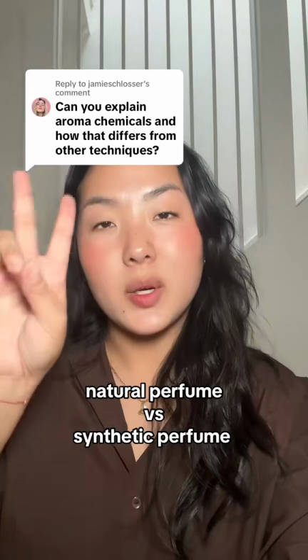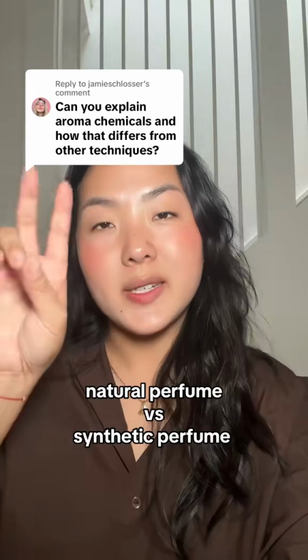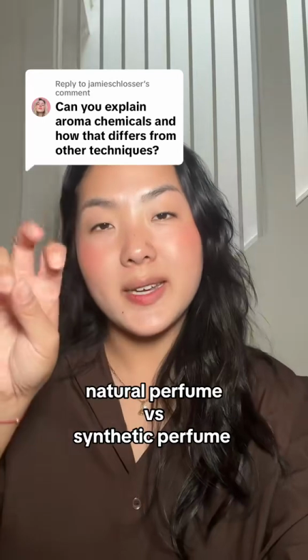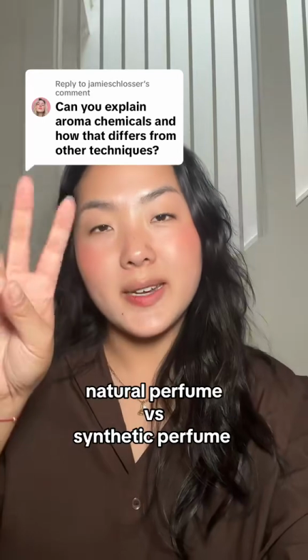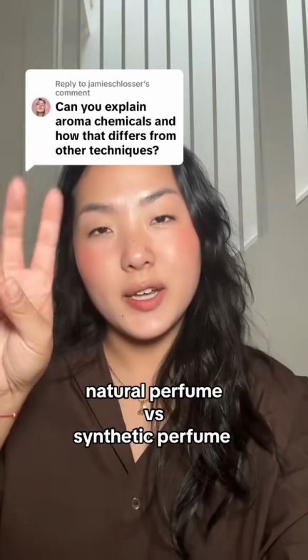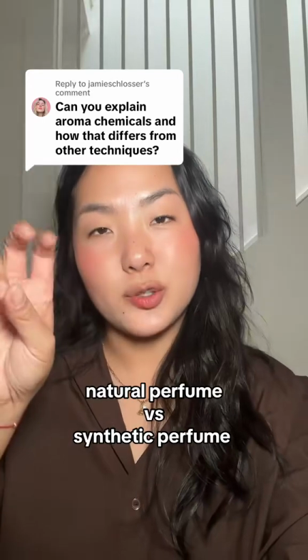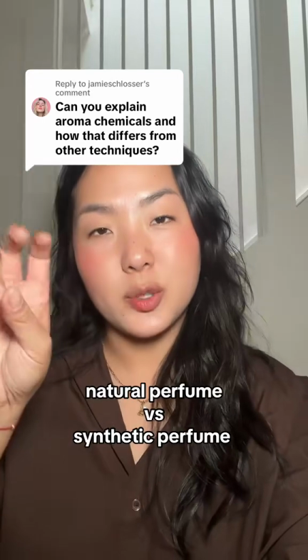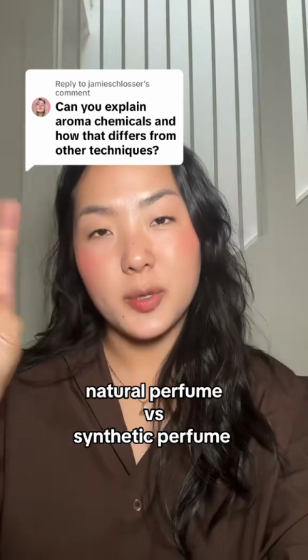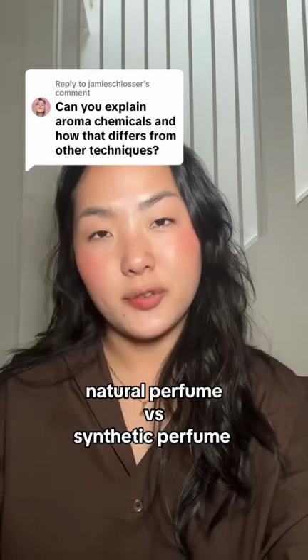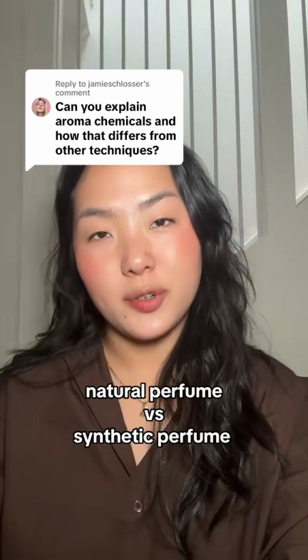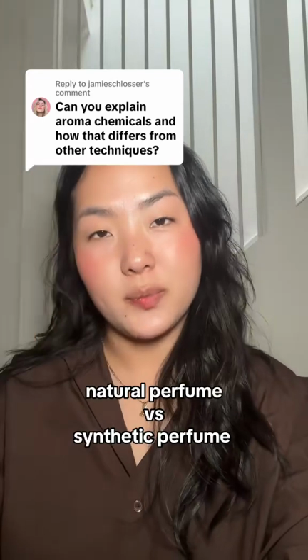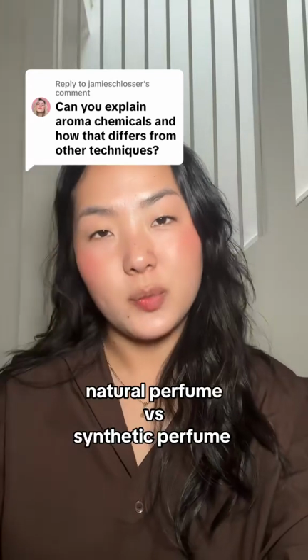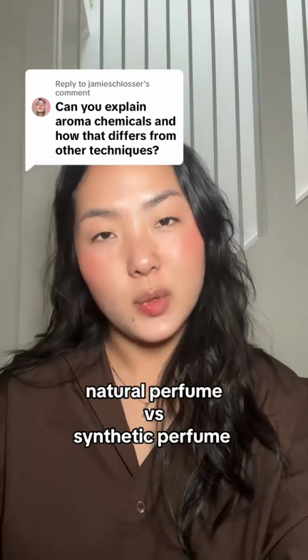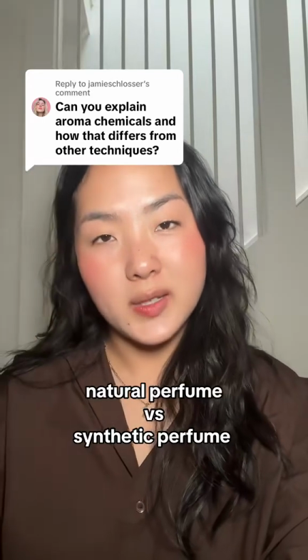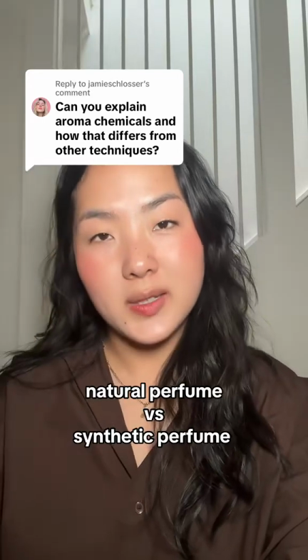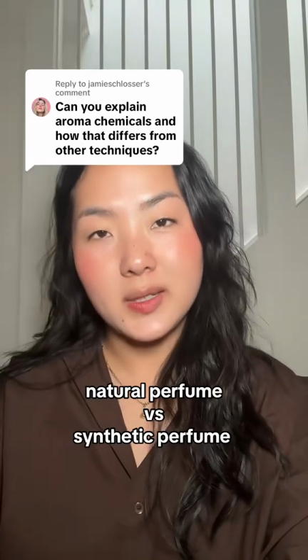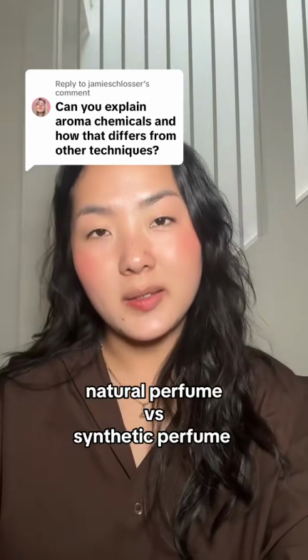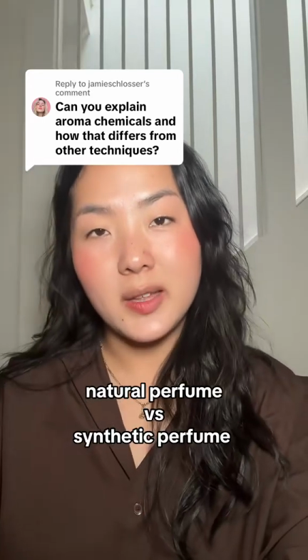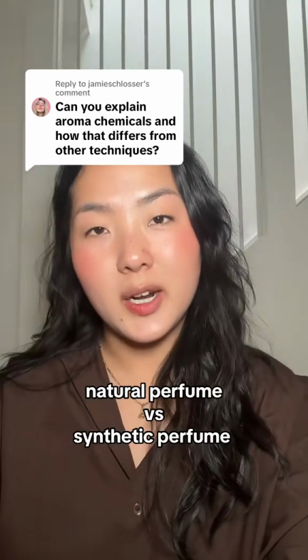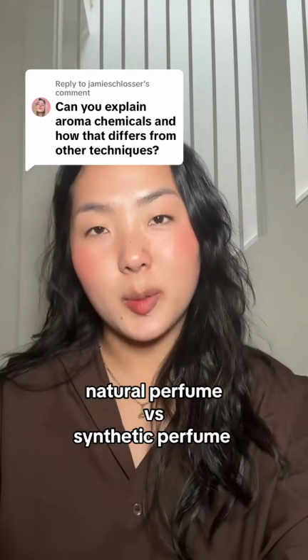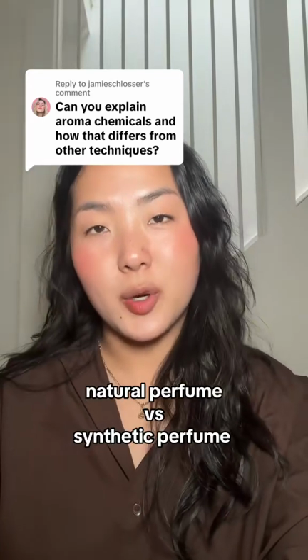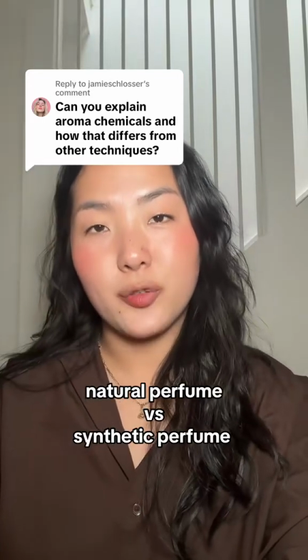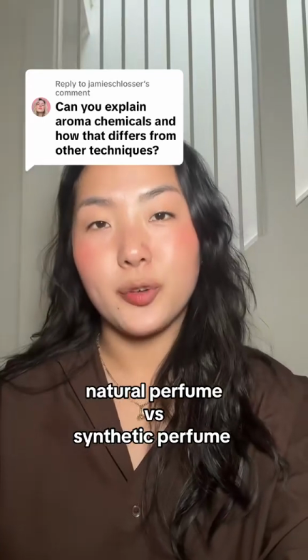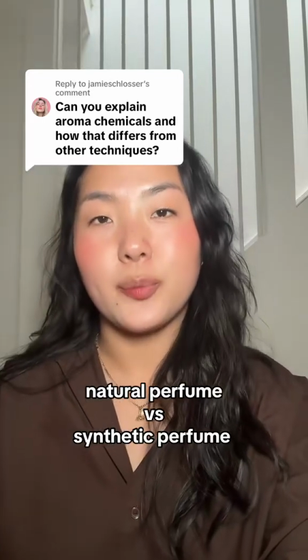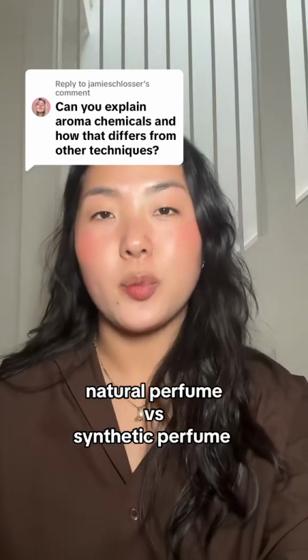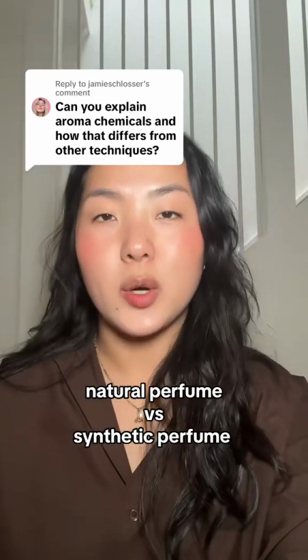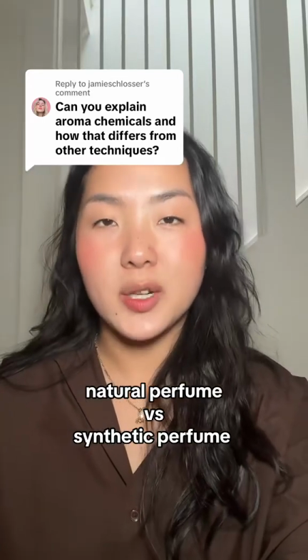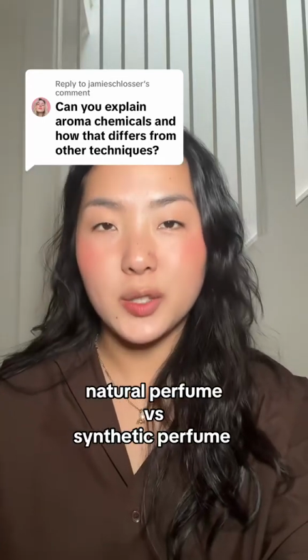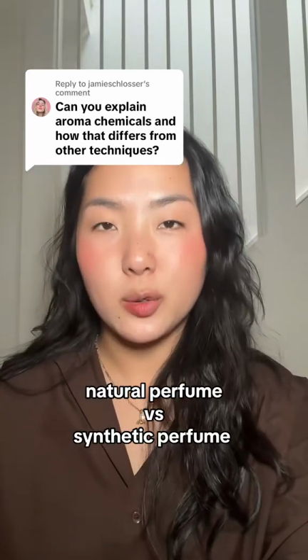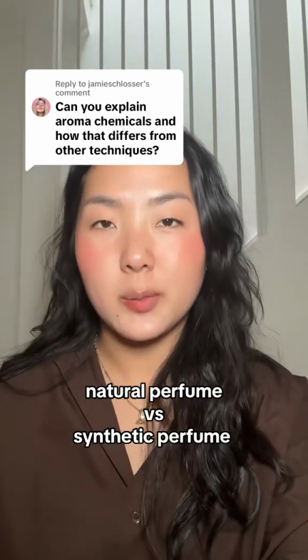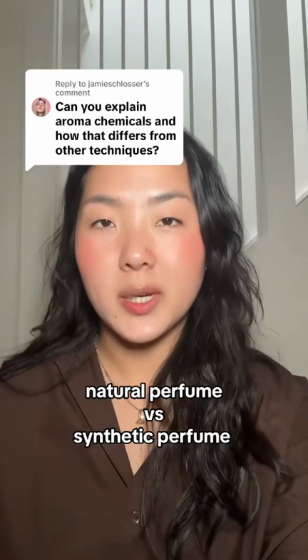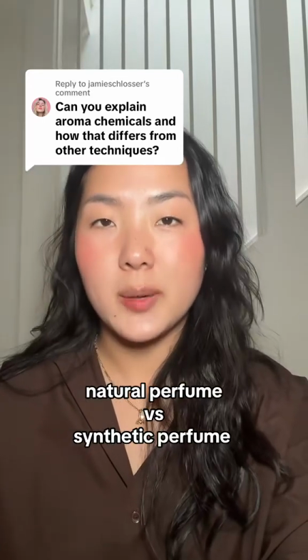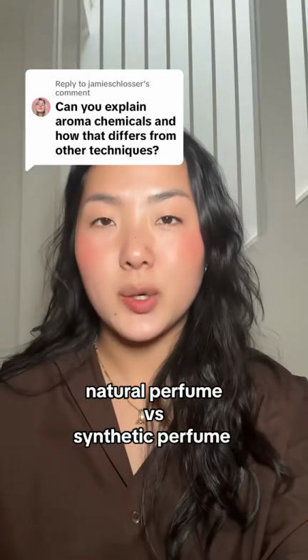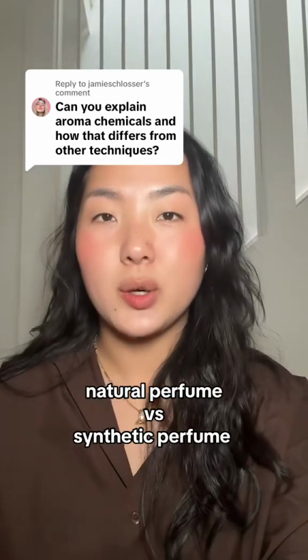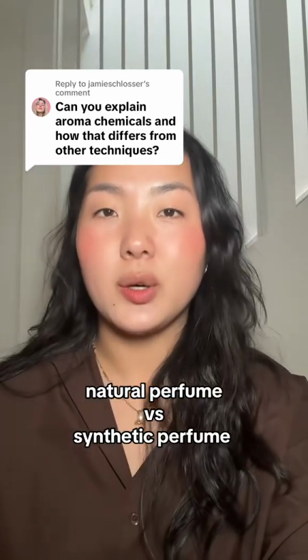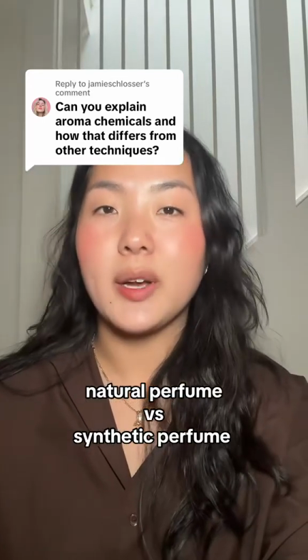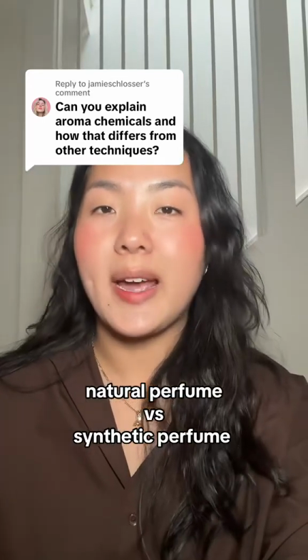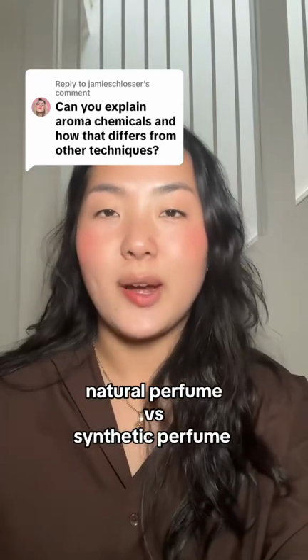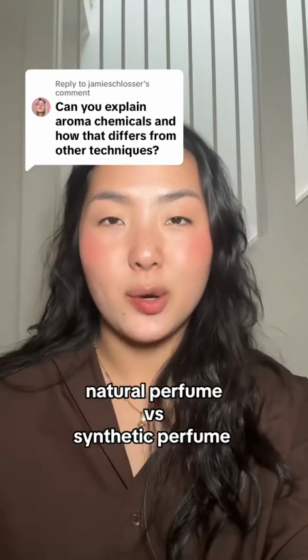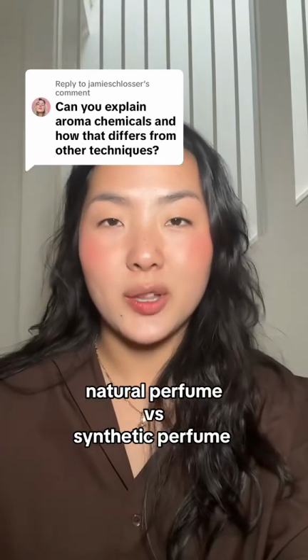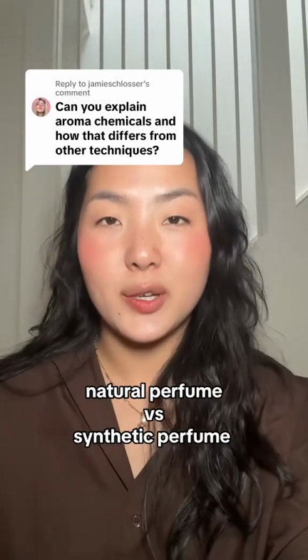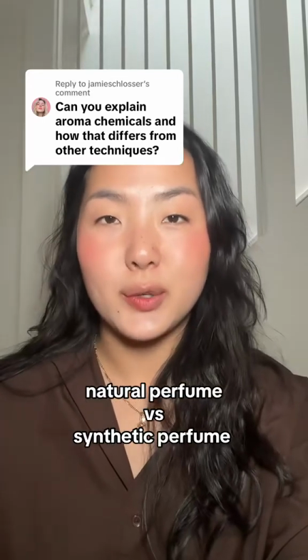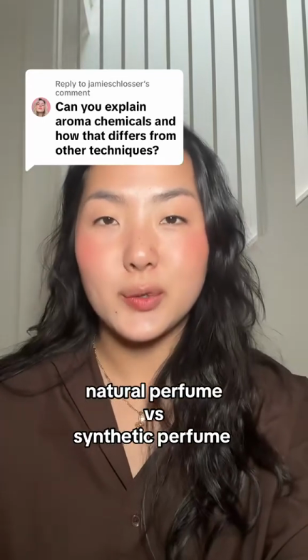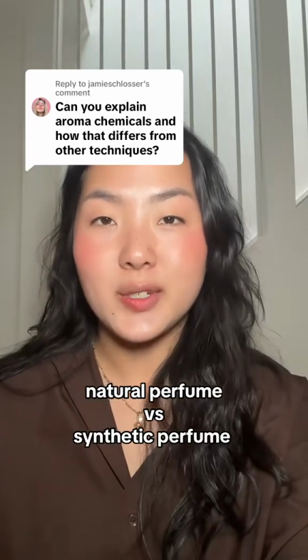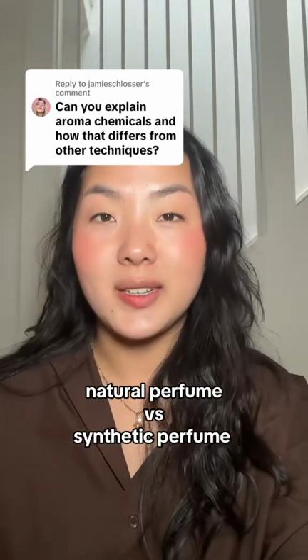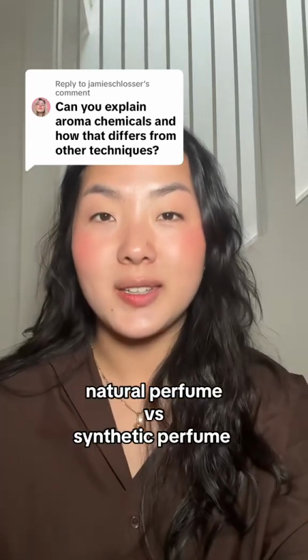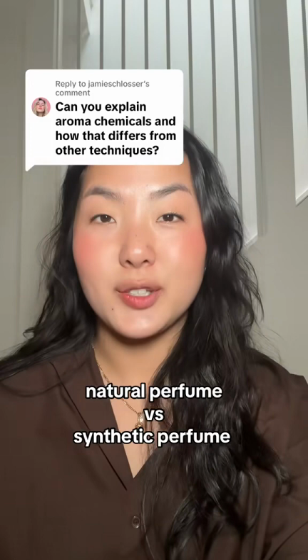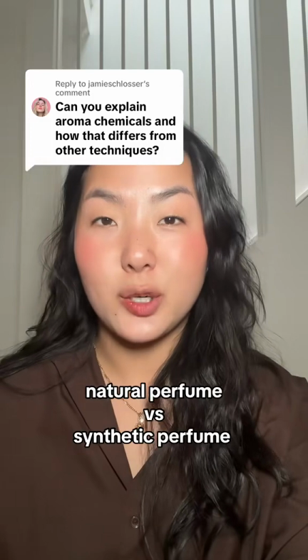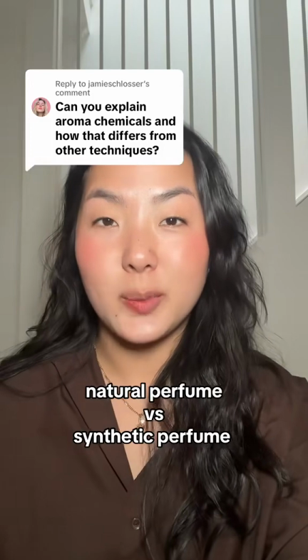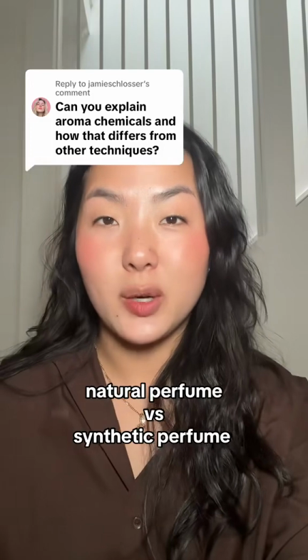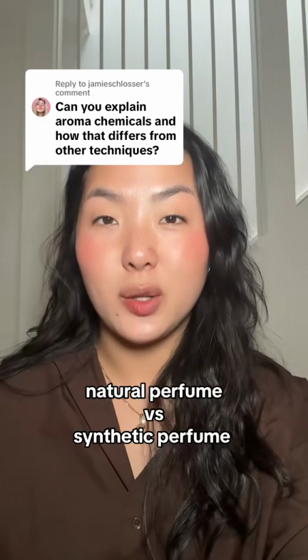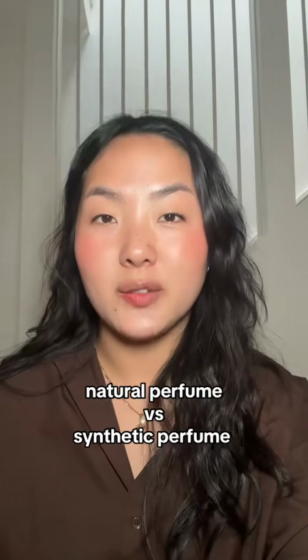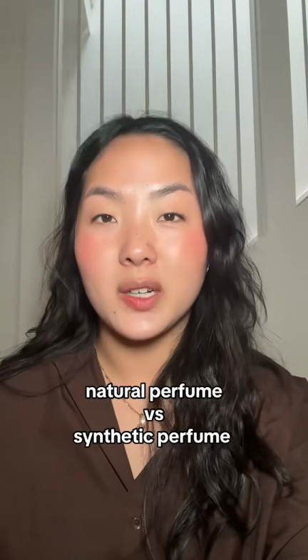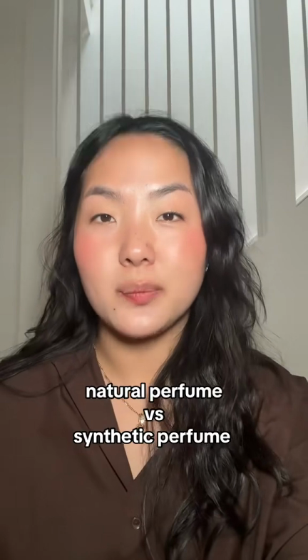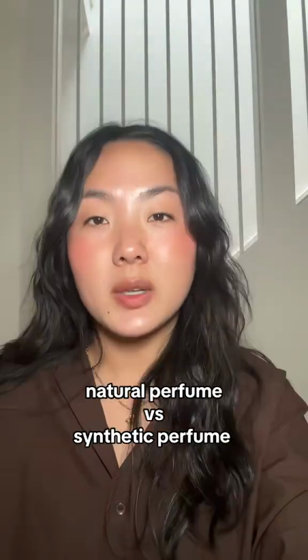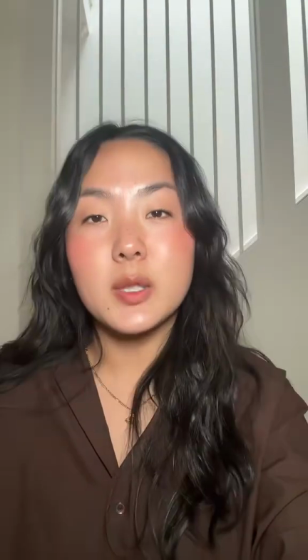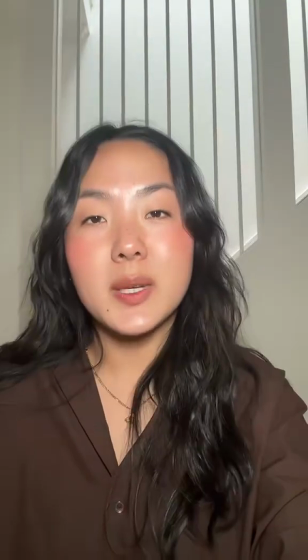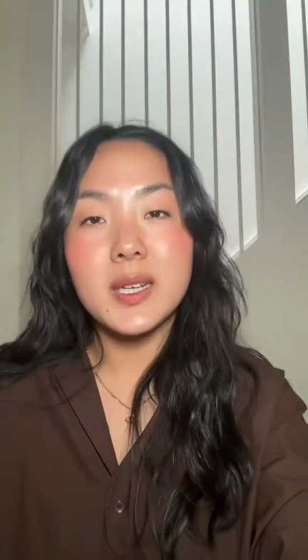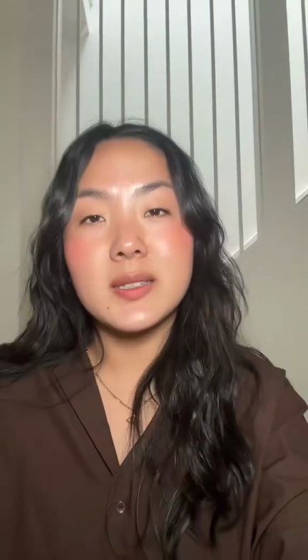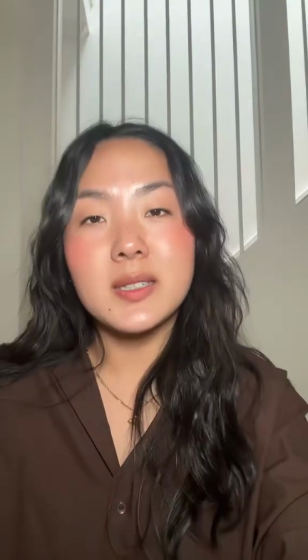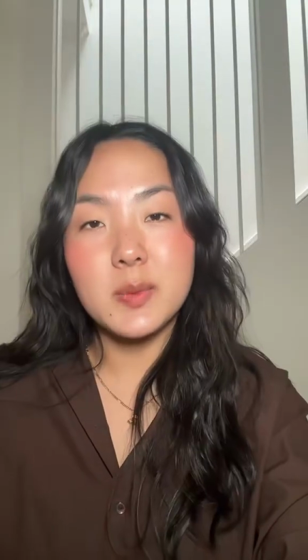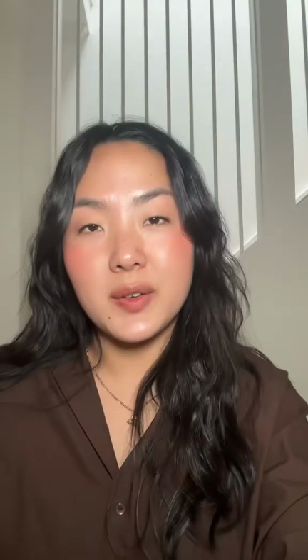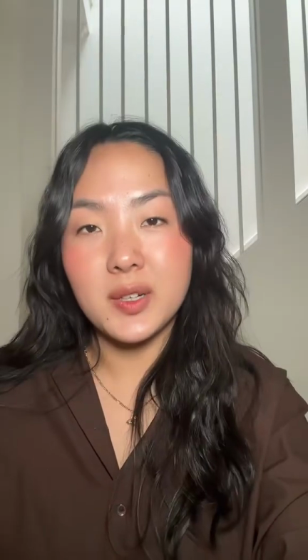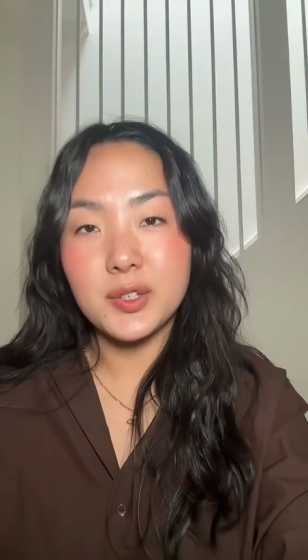What is a natural perfume? What is a synthetic perfume? What is an aromachemical? How are they used? Let's talk about all of it. To begin, some definitions.